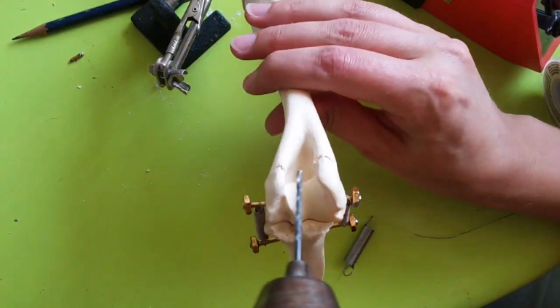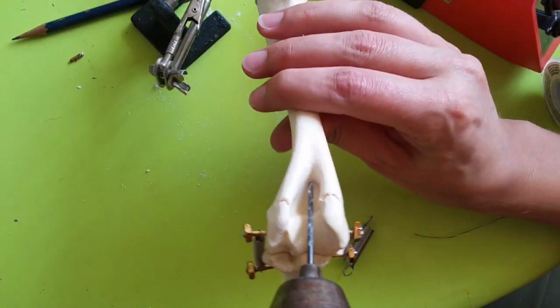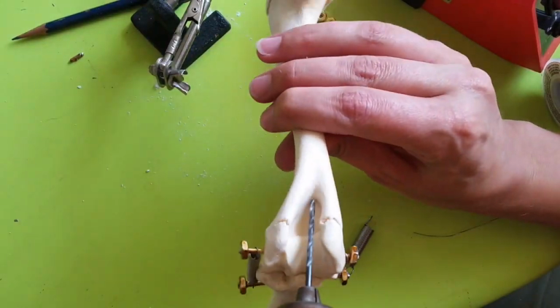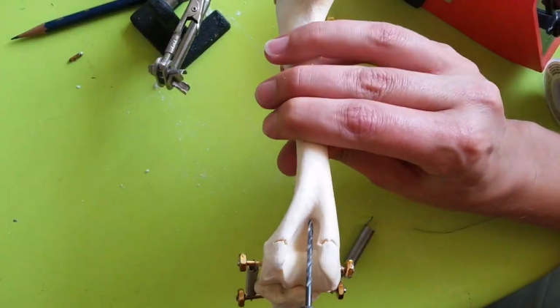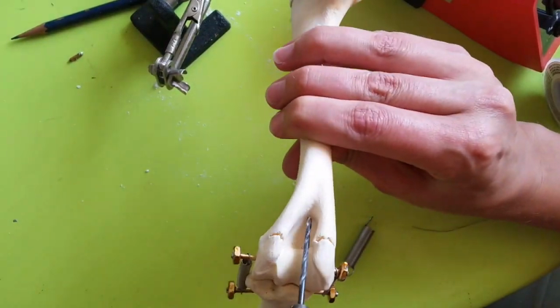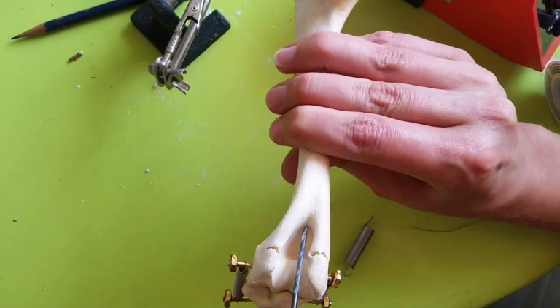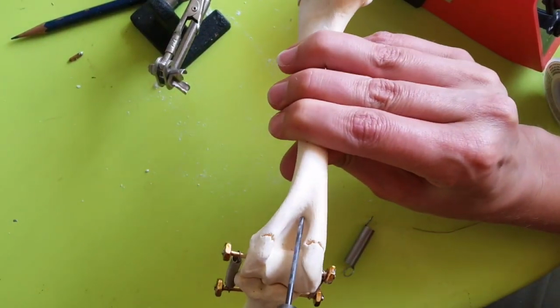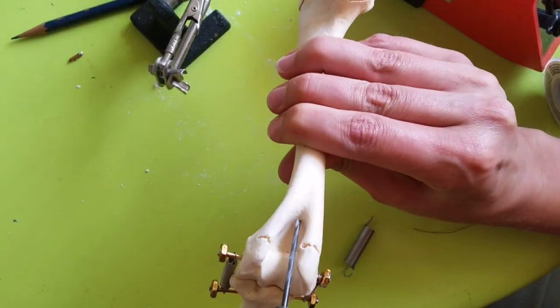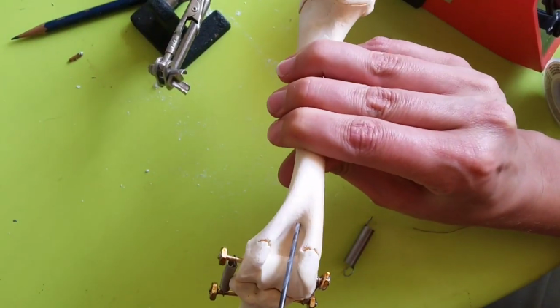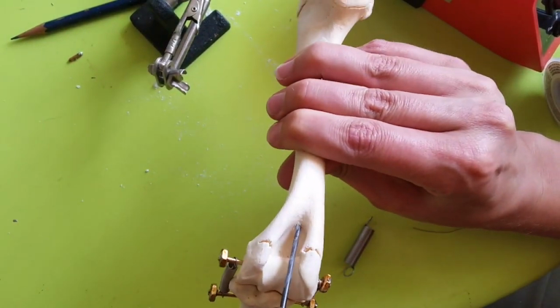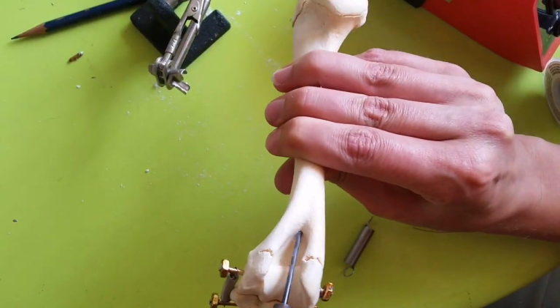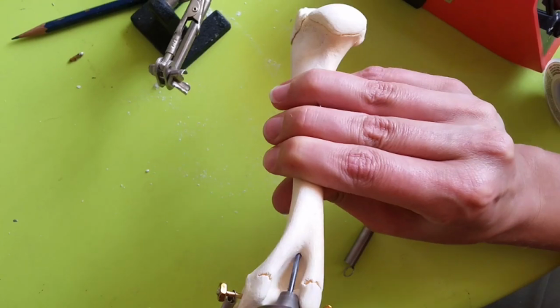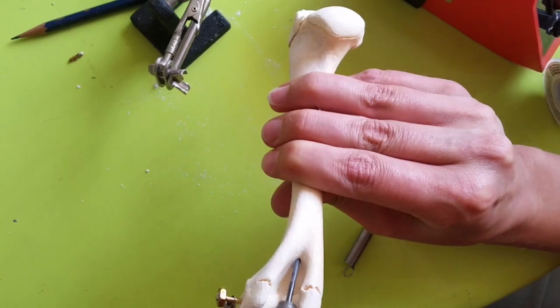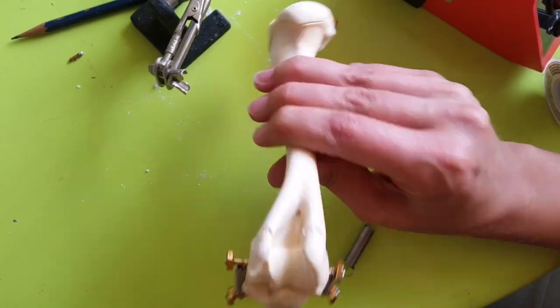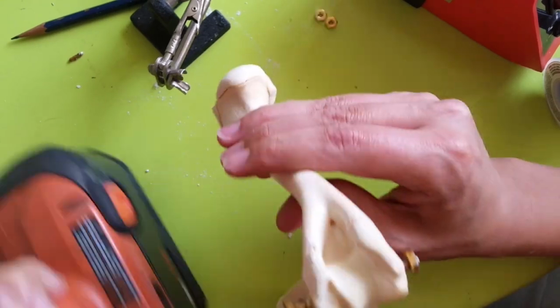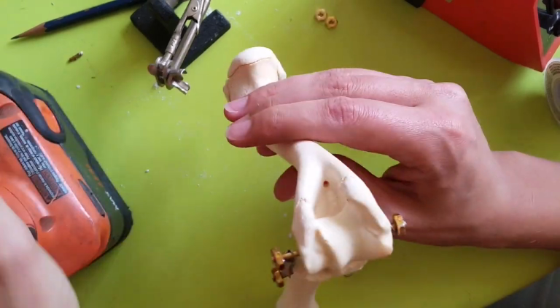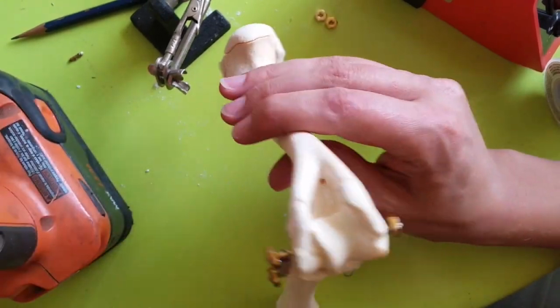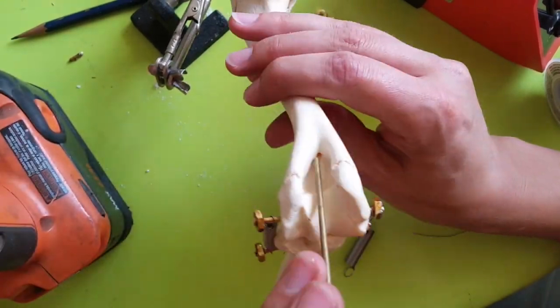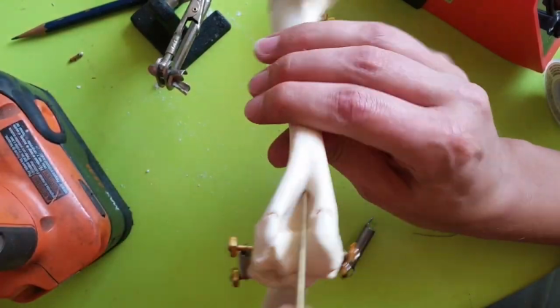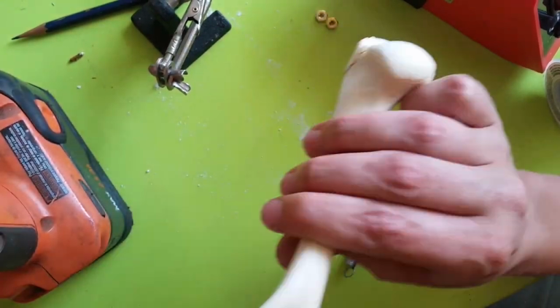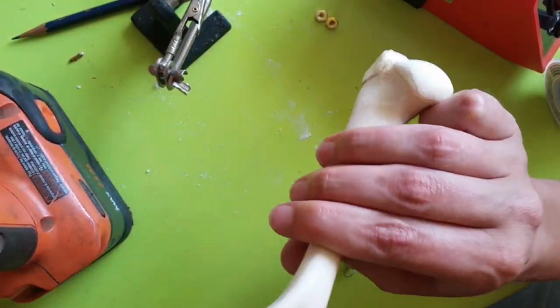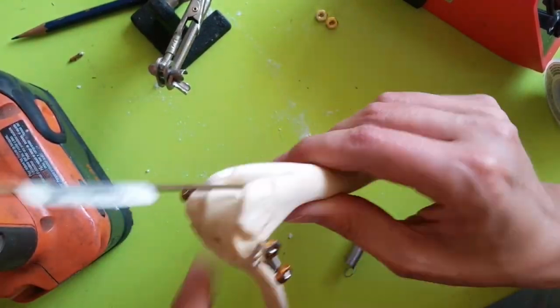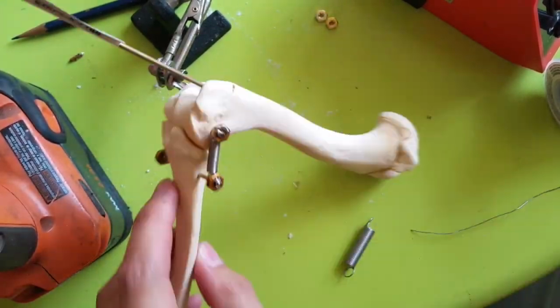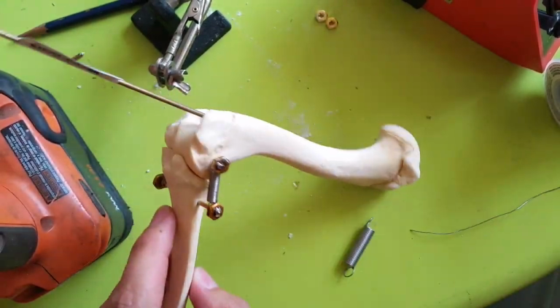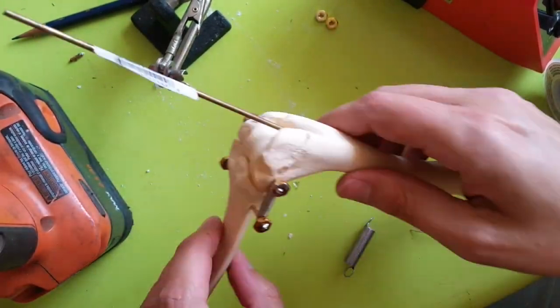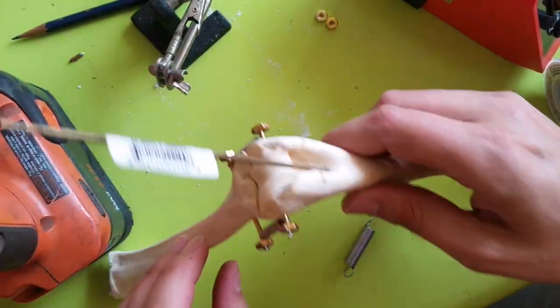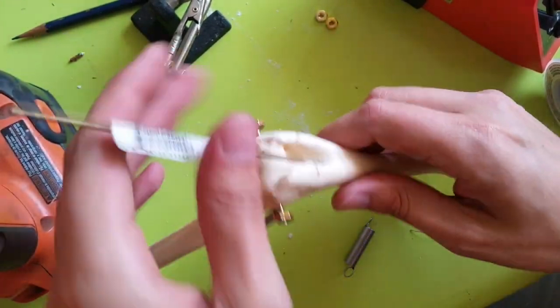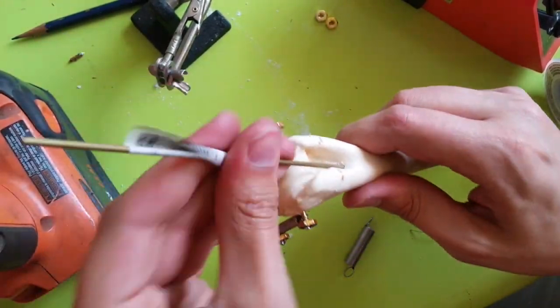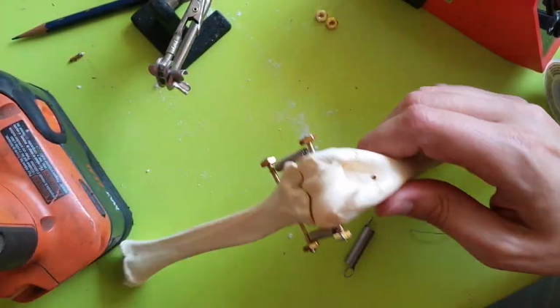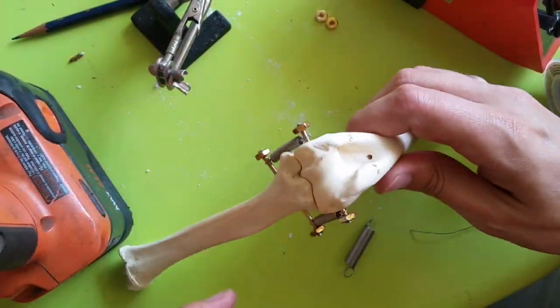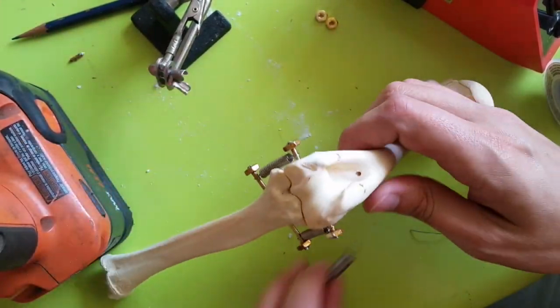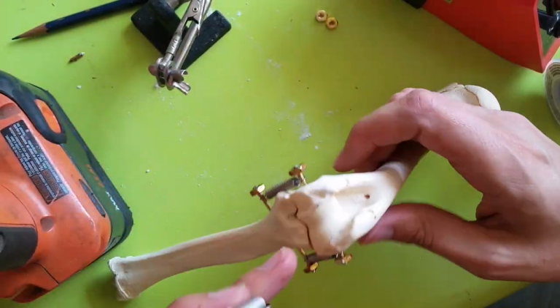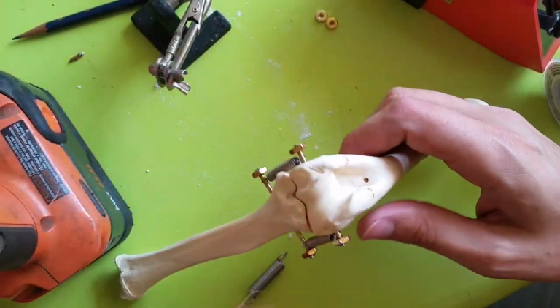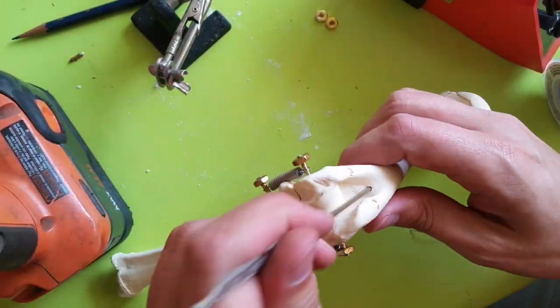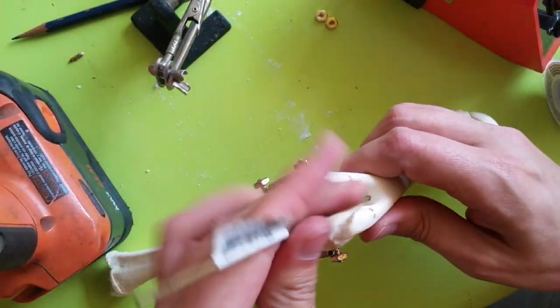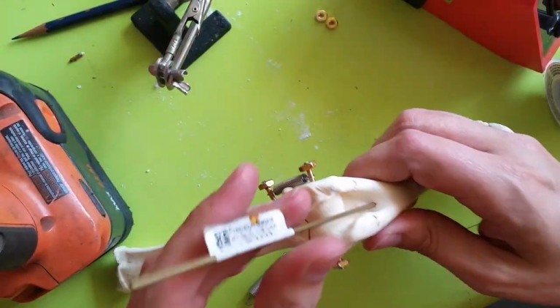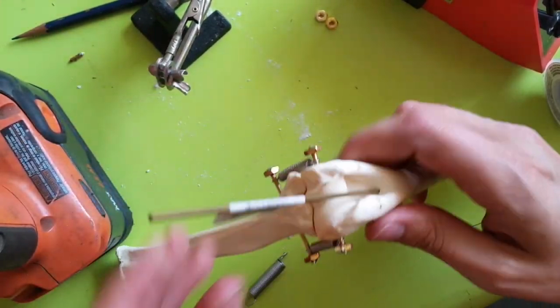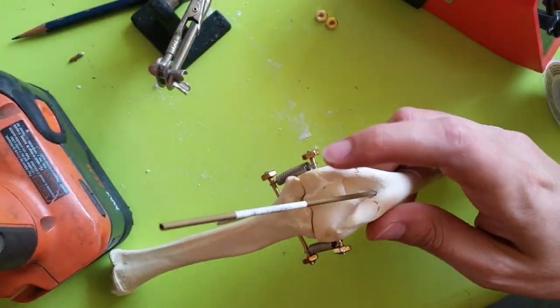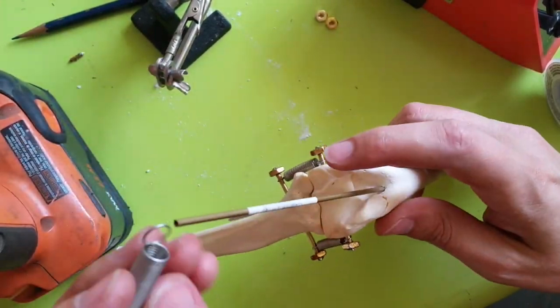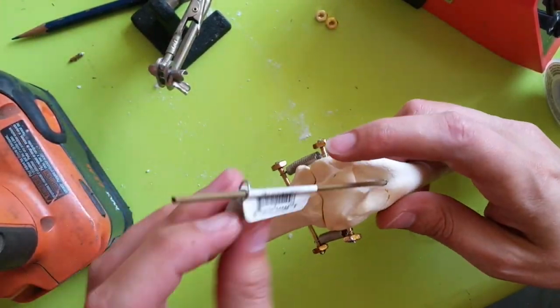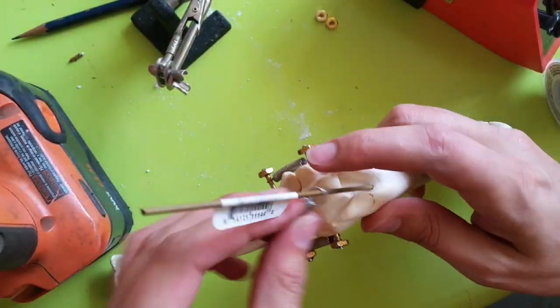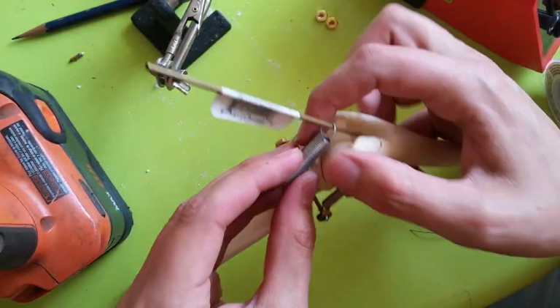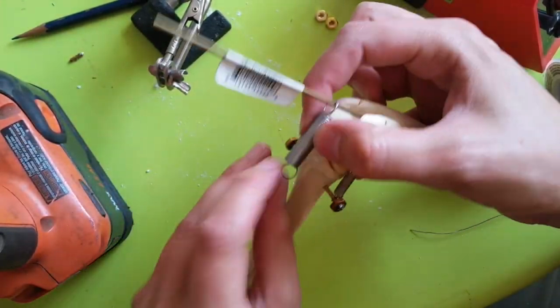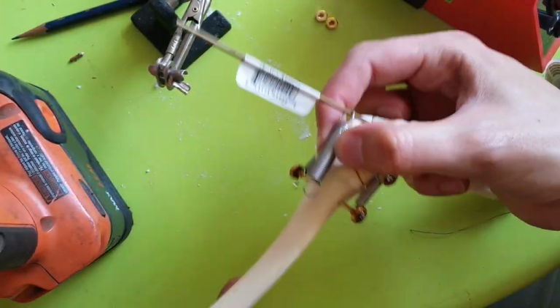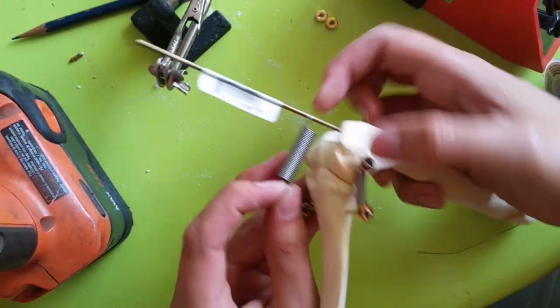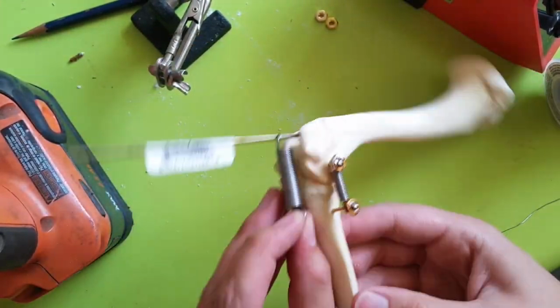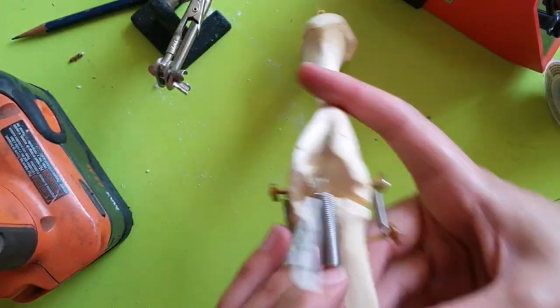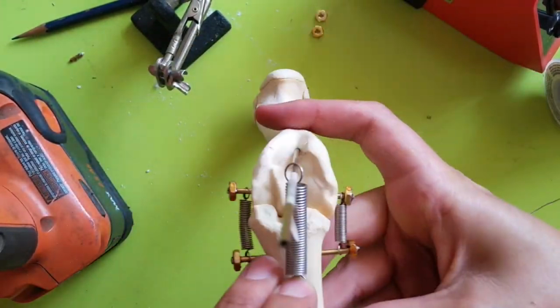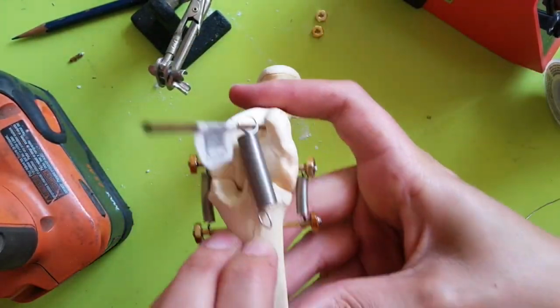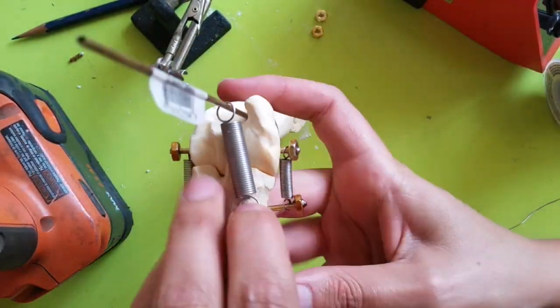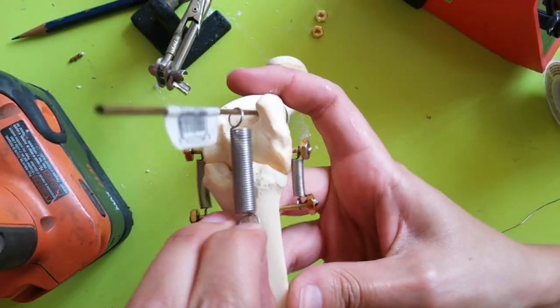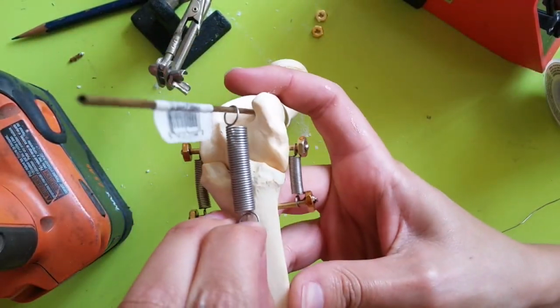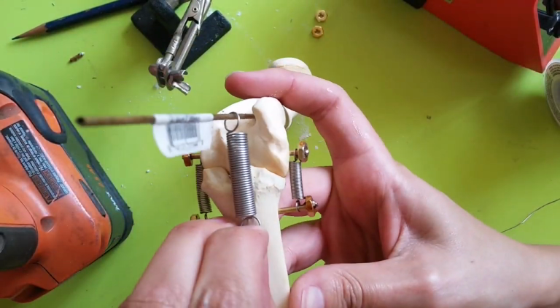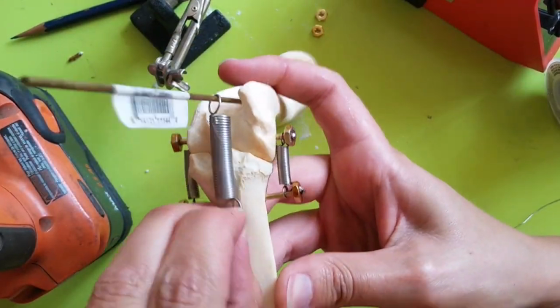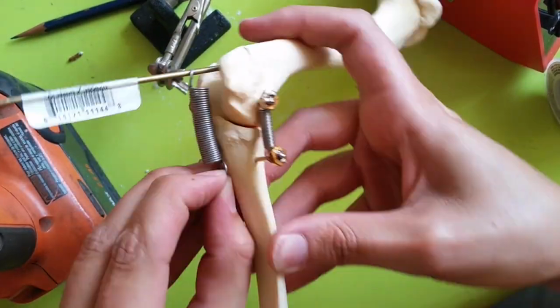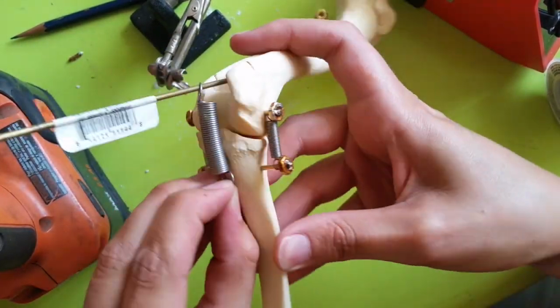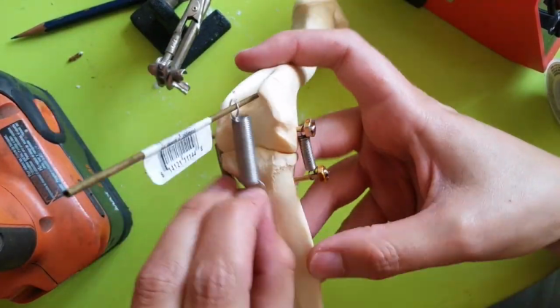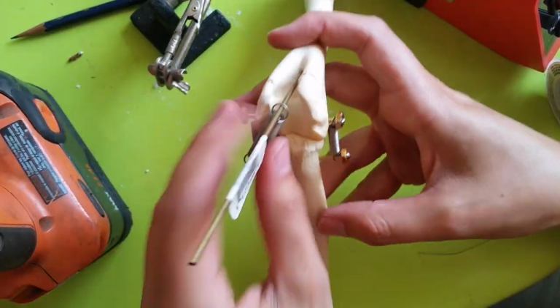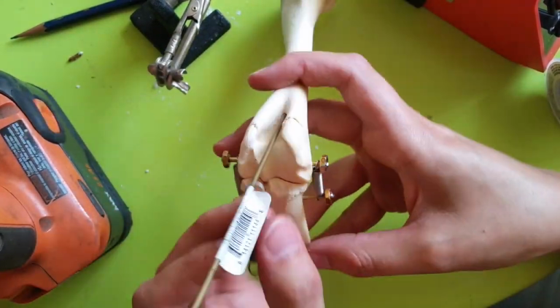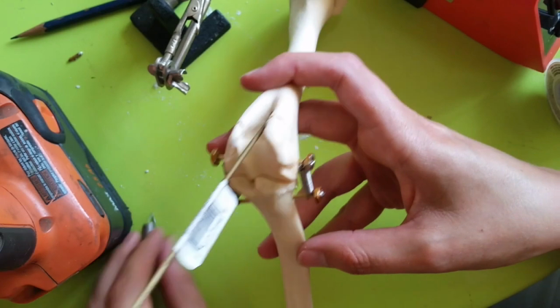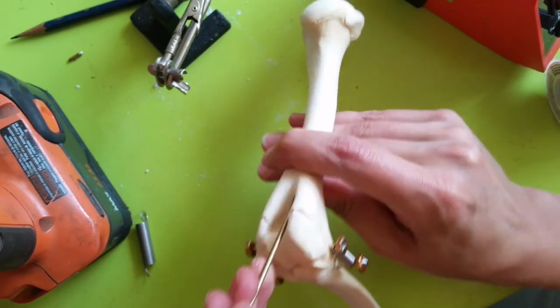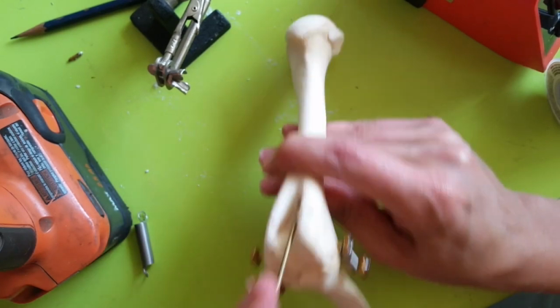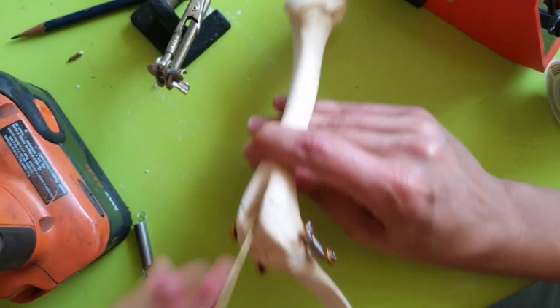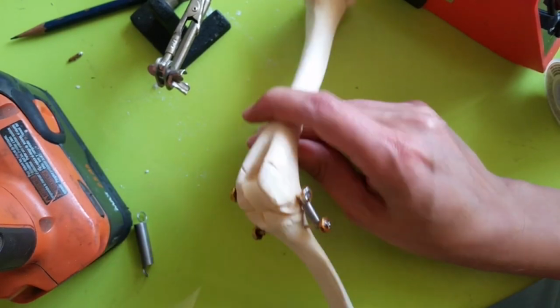Now I'm adding rods and a third spring that are going to act as a cantilever, and that's going to keep the joint from flopping down due to gravity.